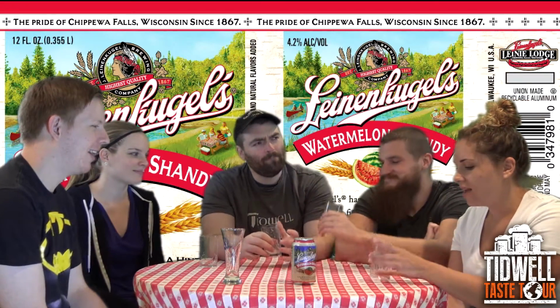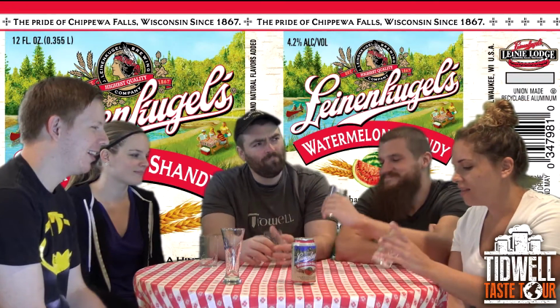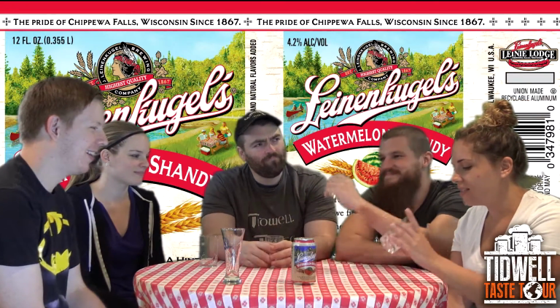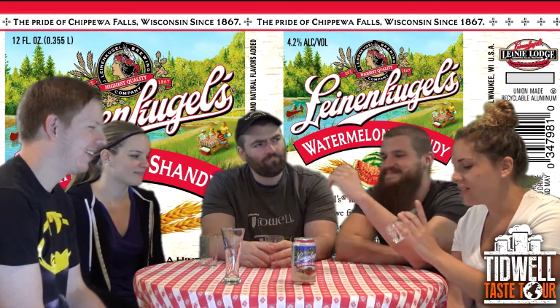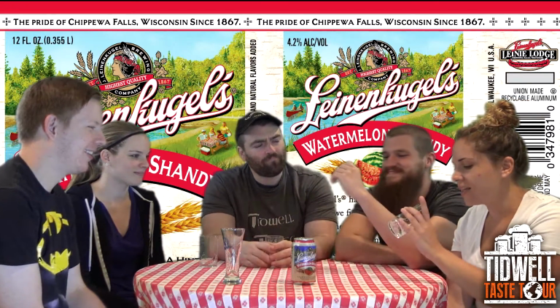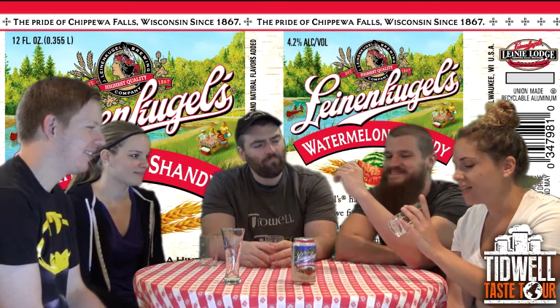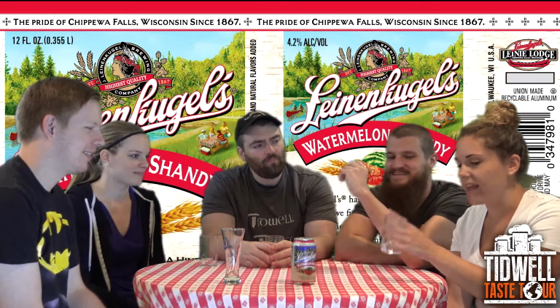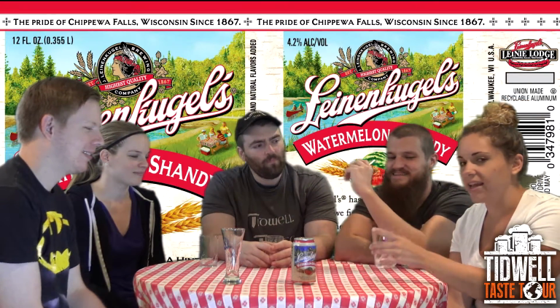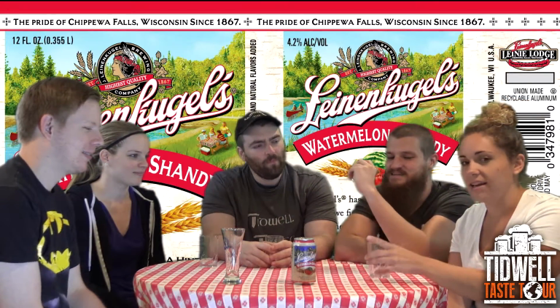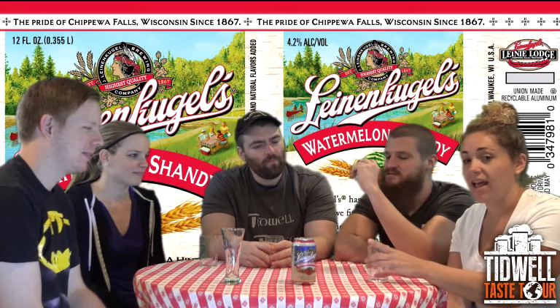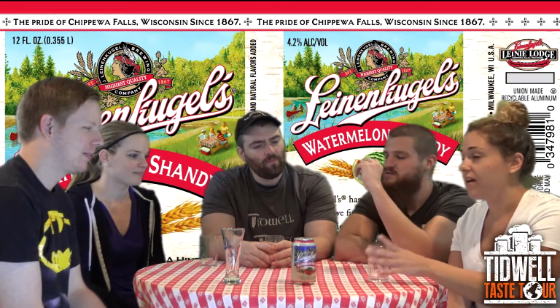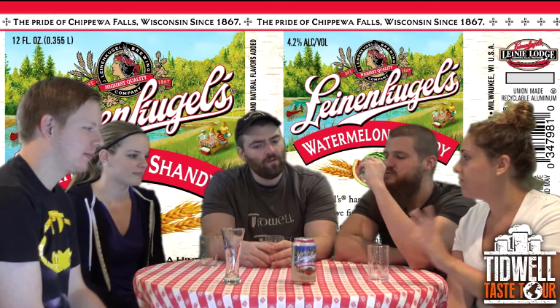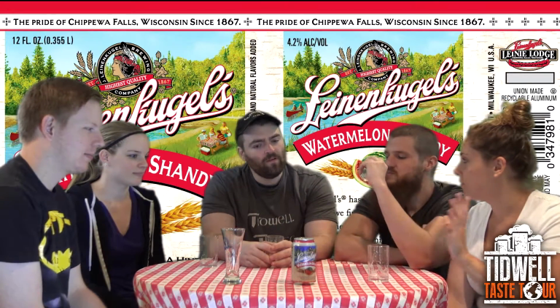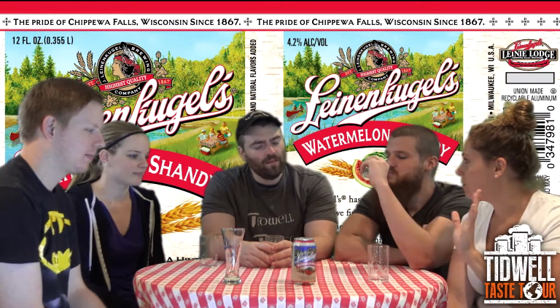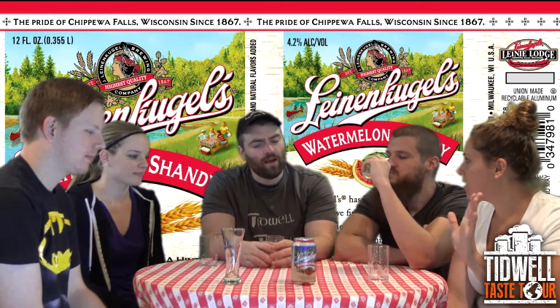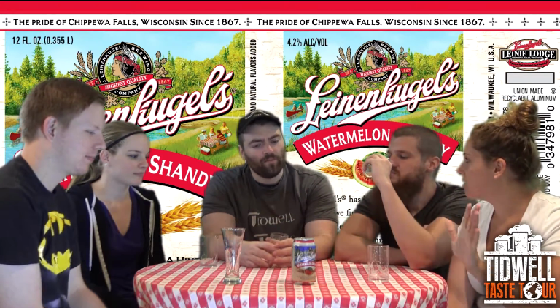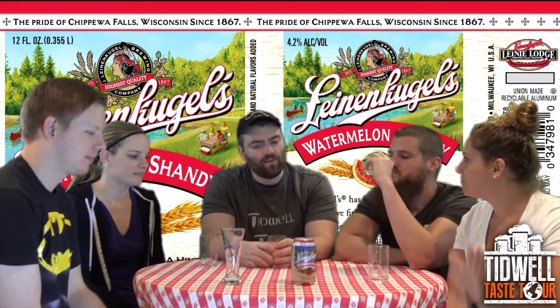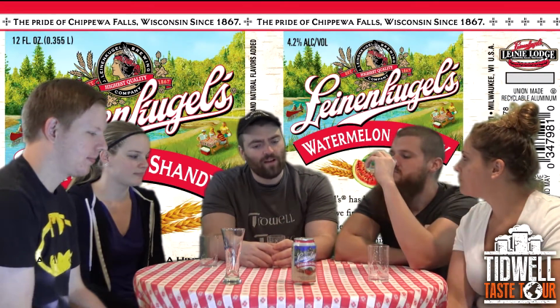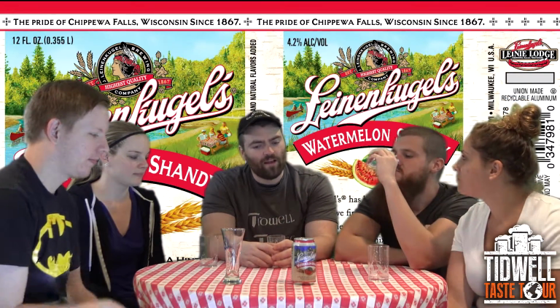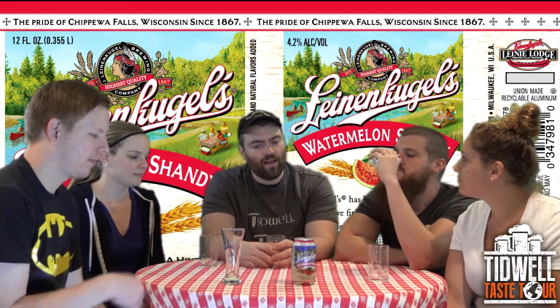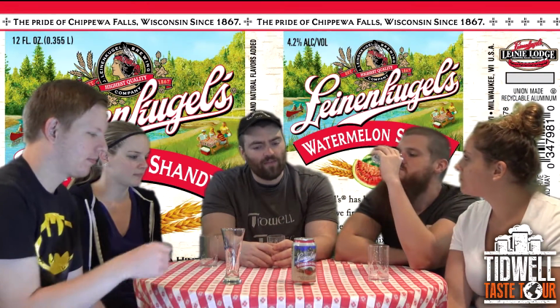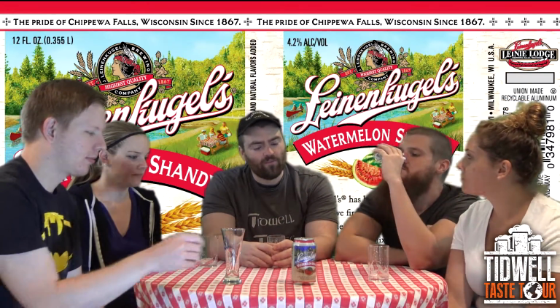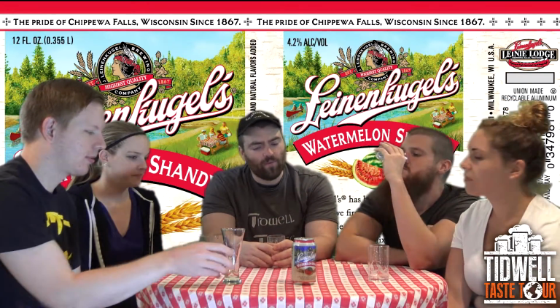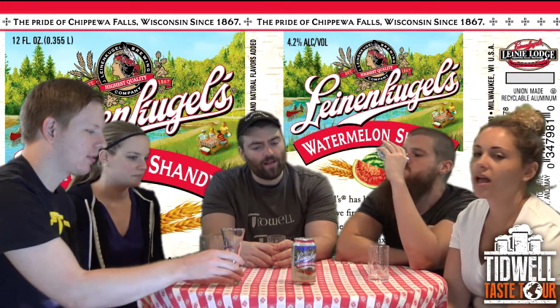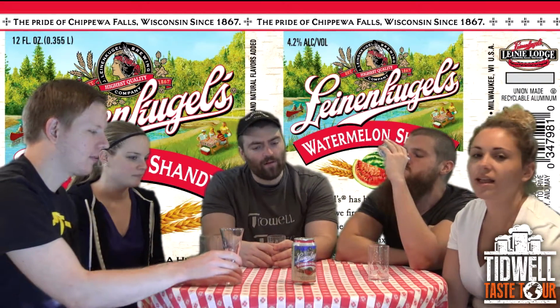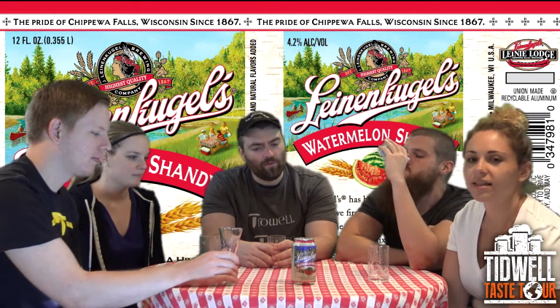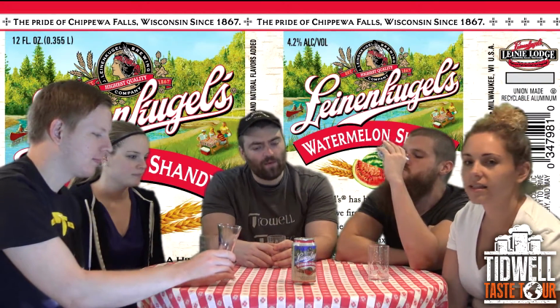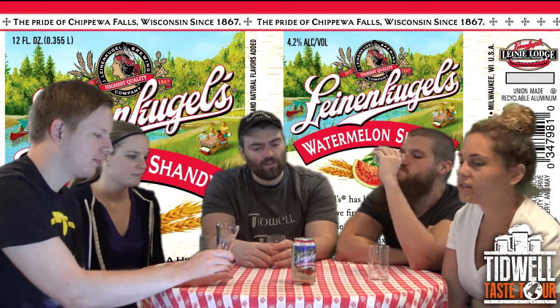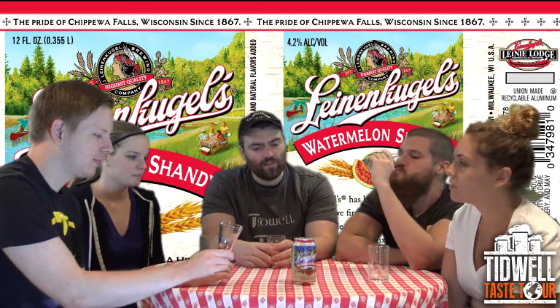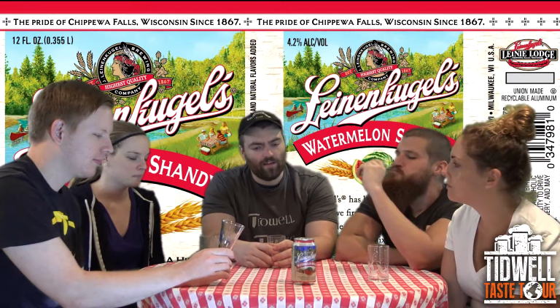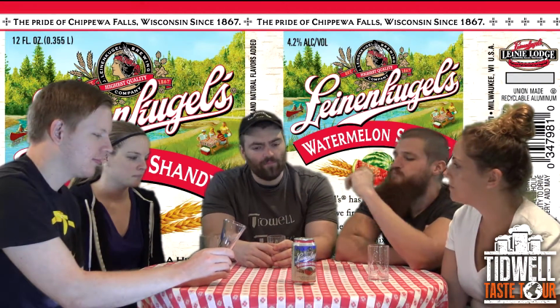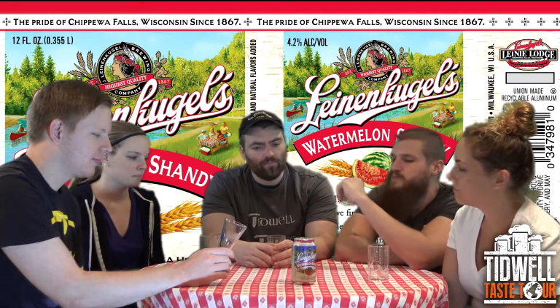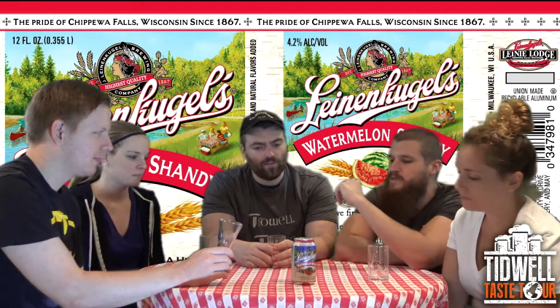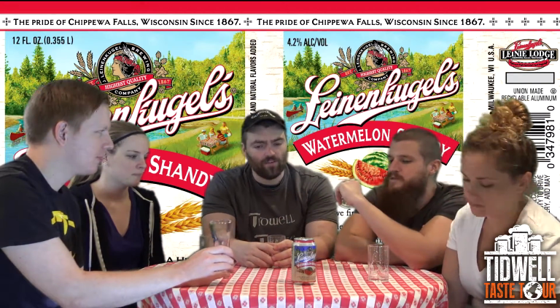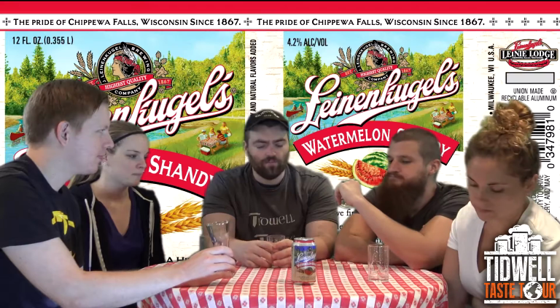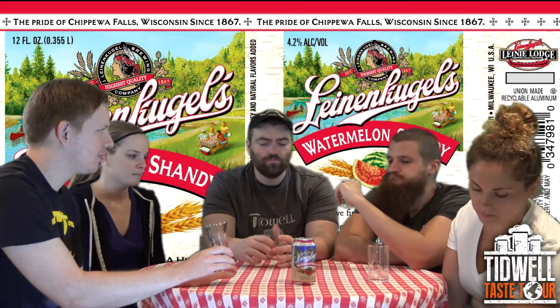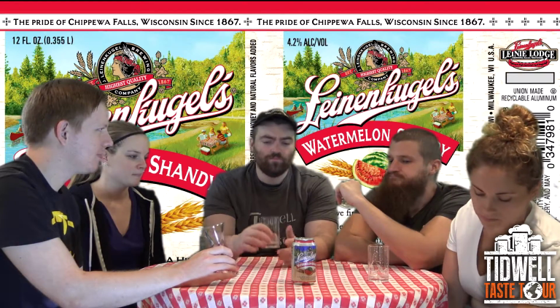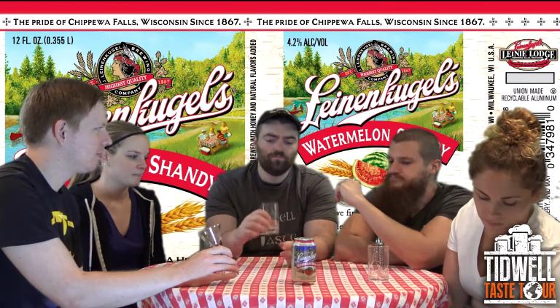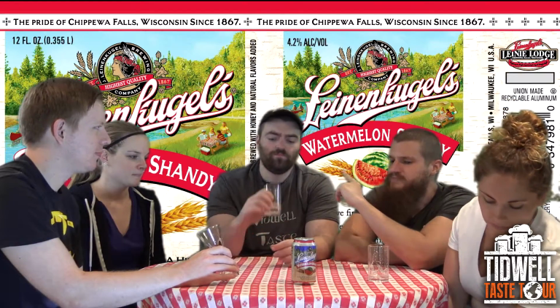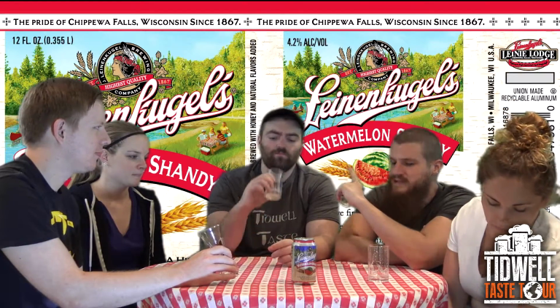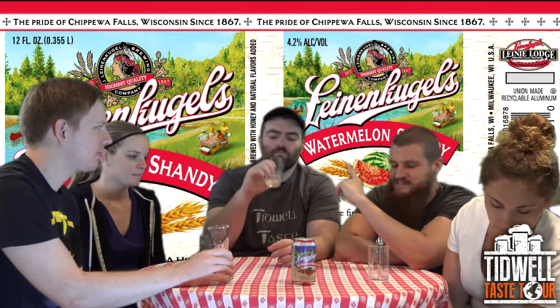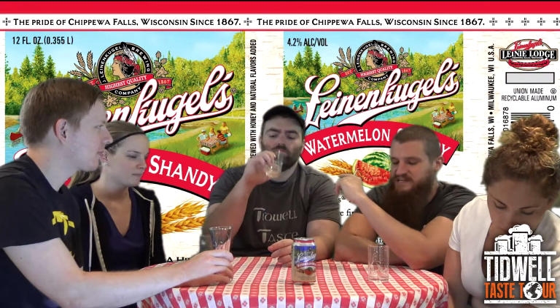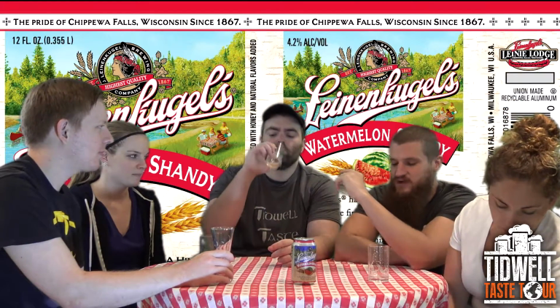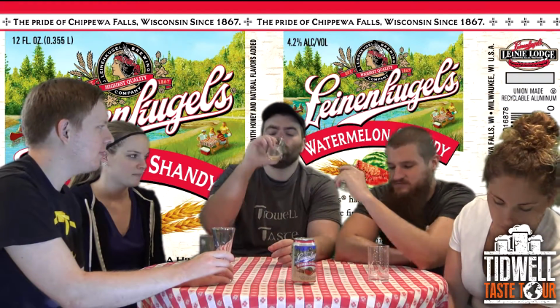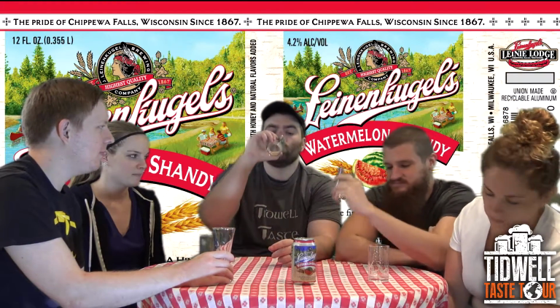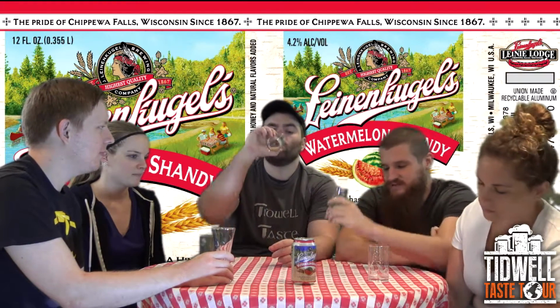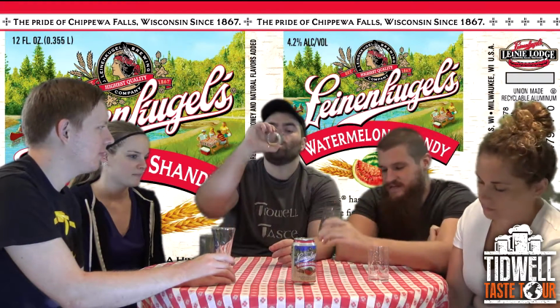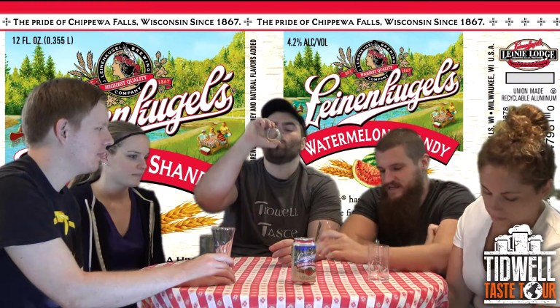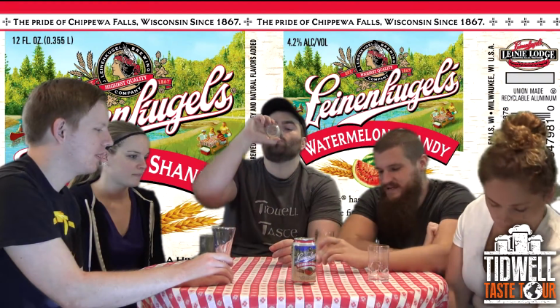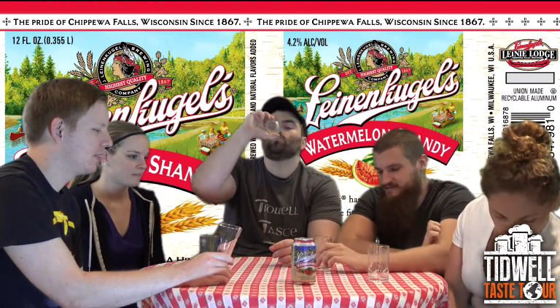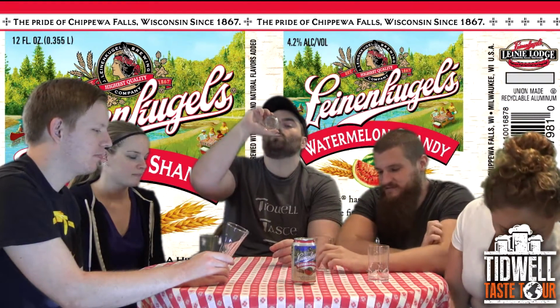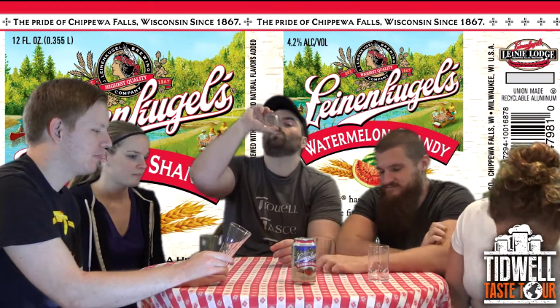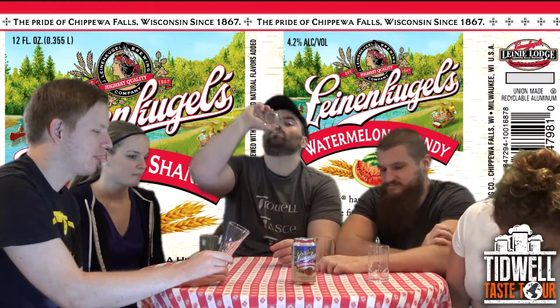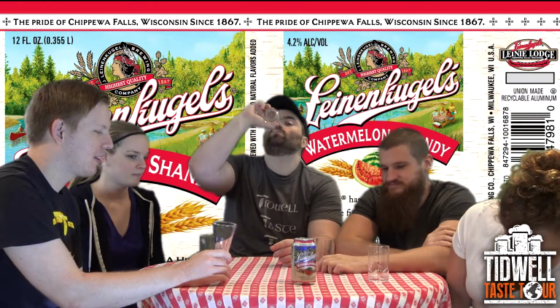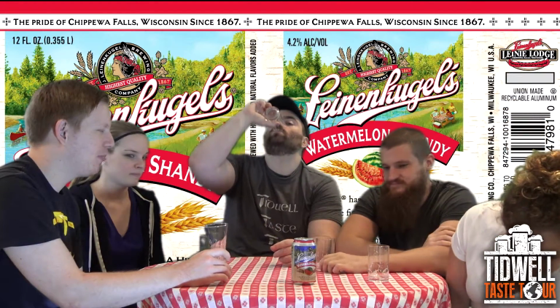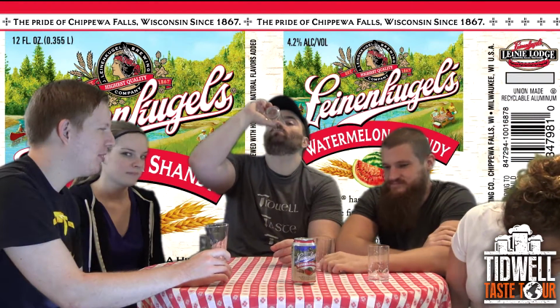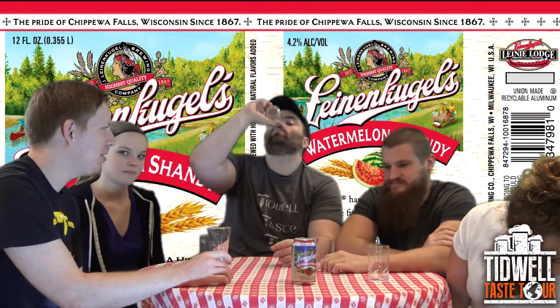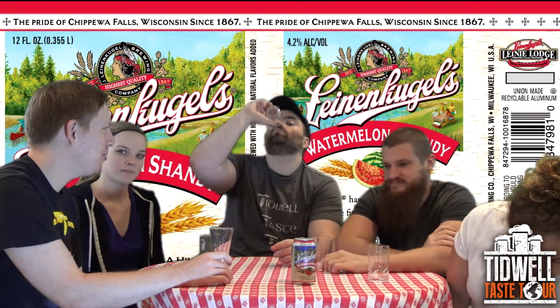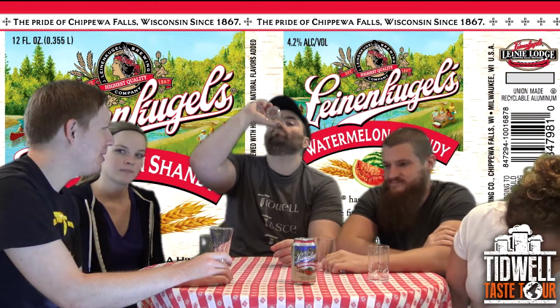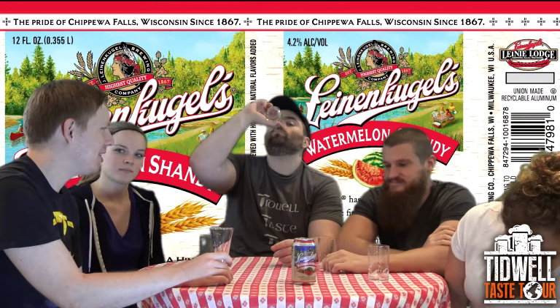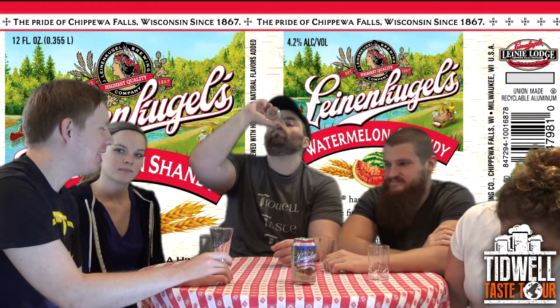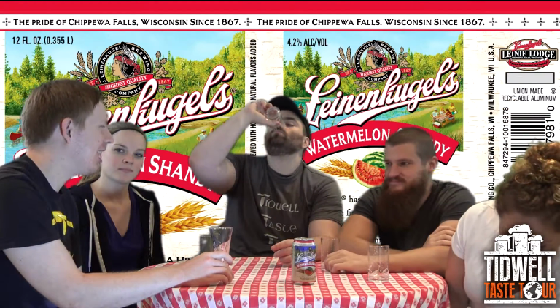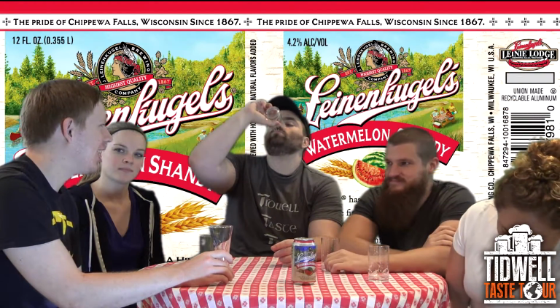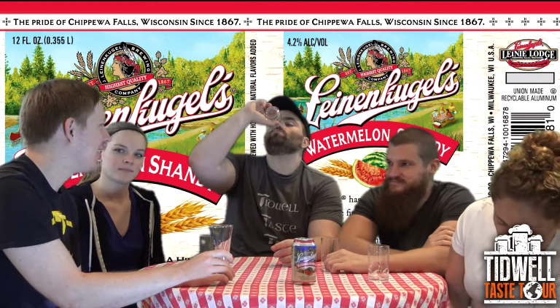This is like an eight and a half. Yeah, I'm going to give it an eight and a half, I'll match that. I'm going to go with a nine.